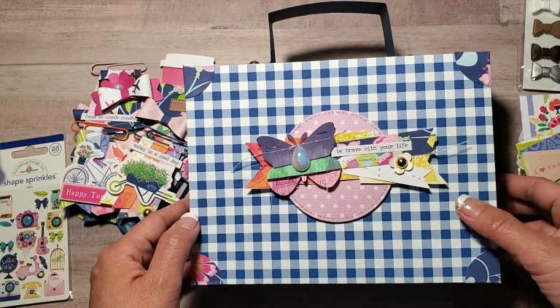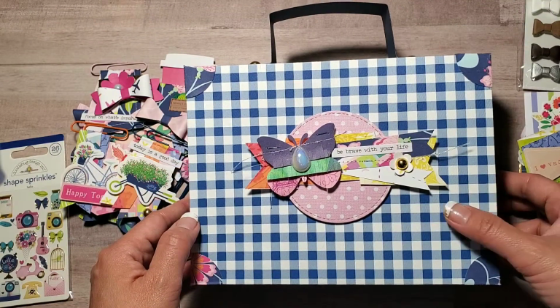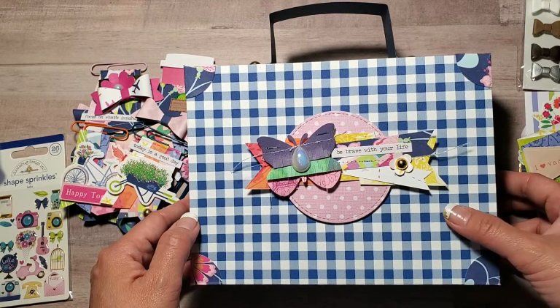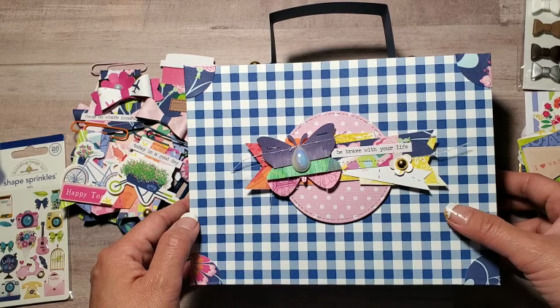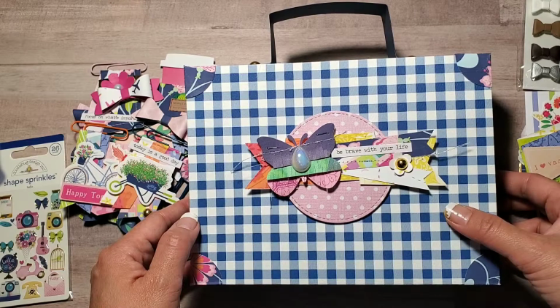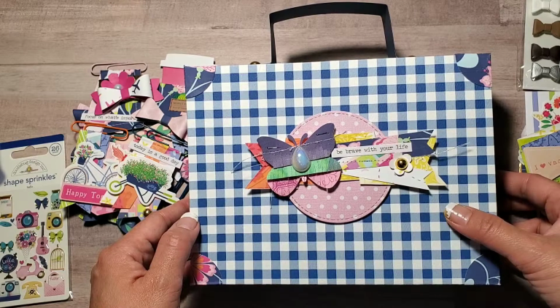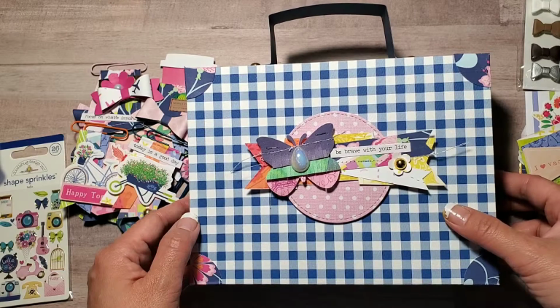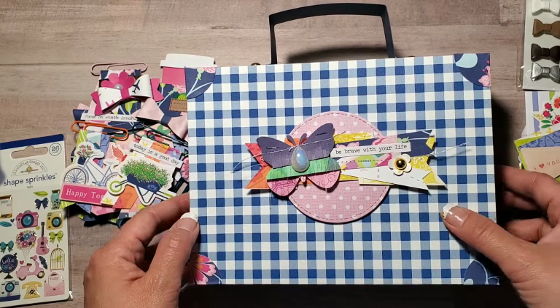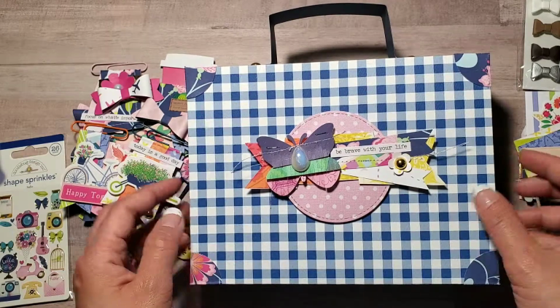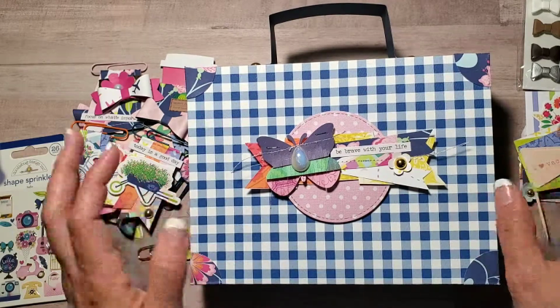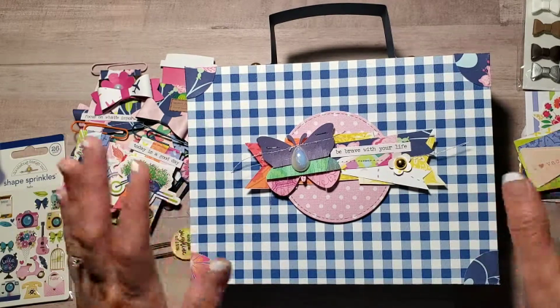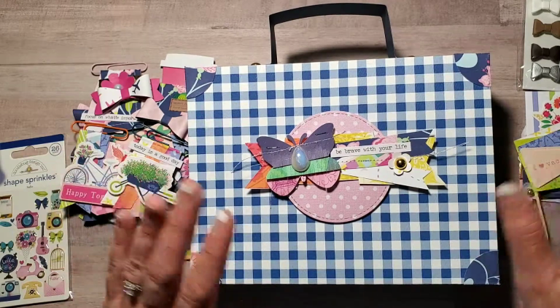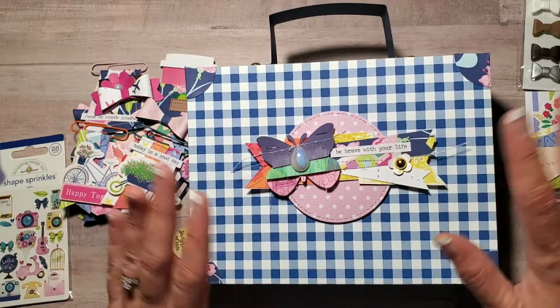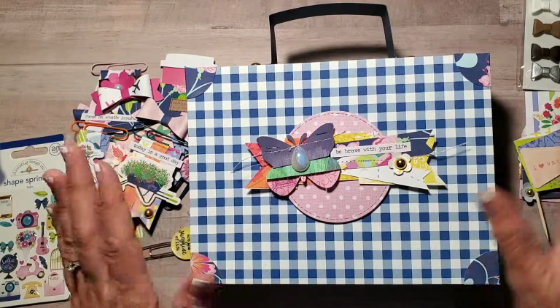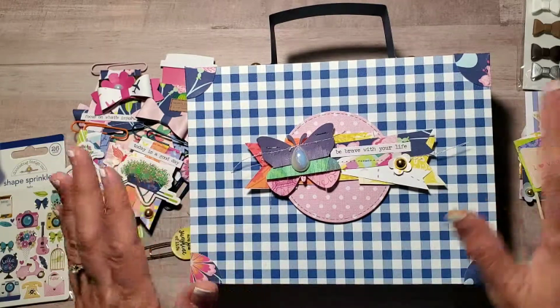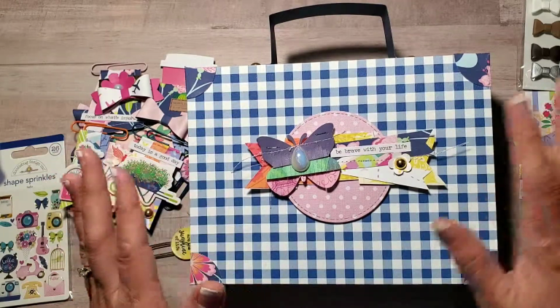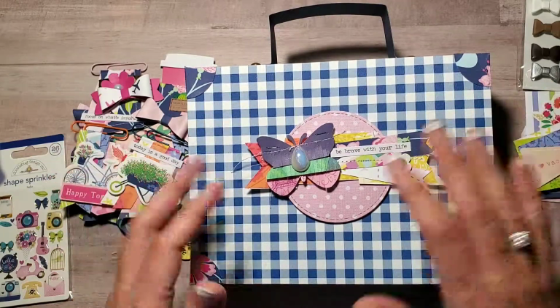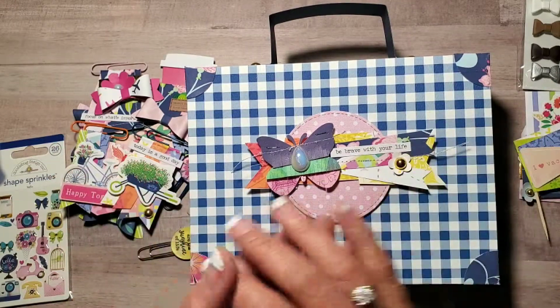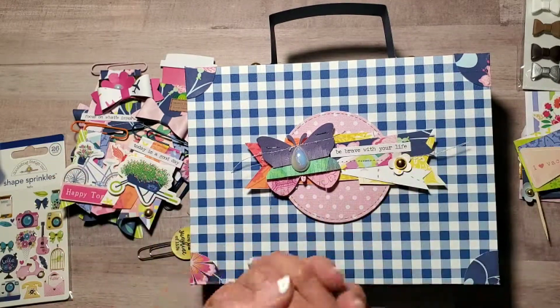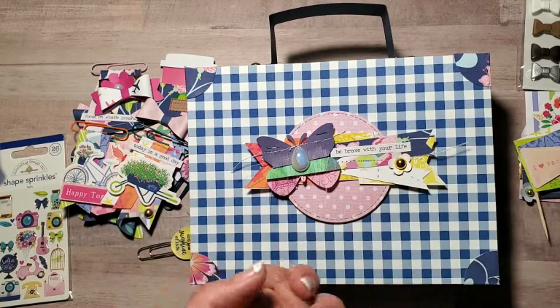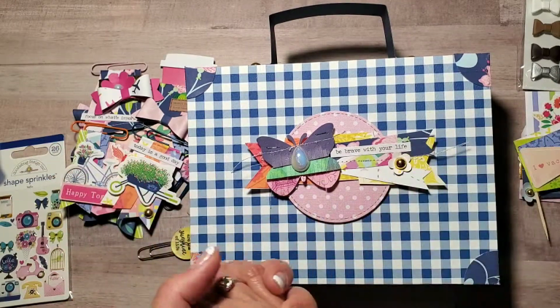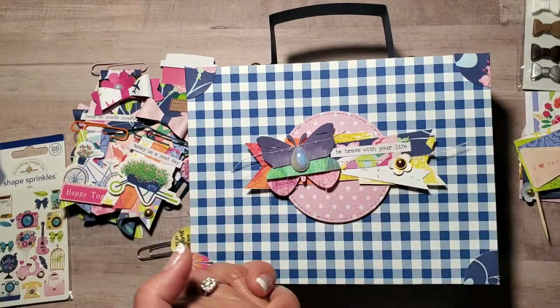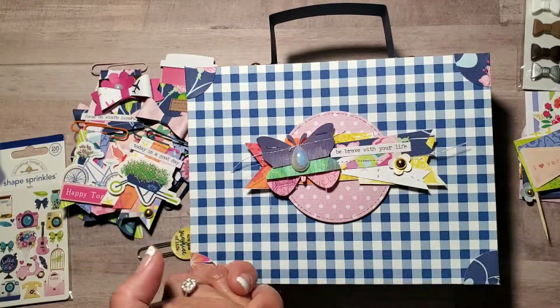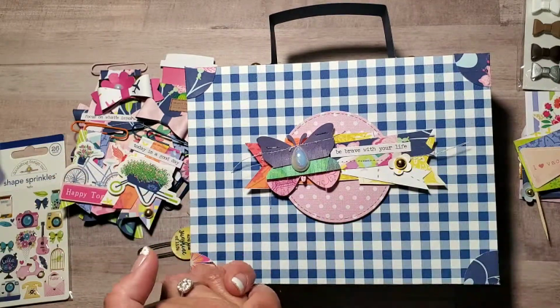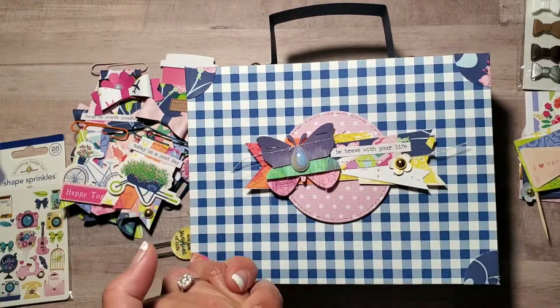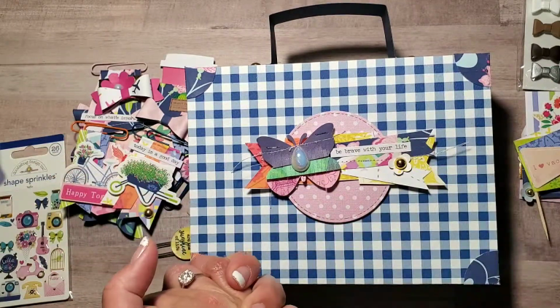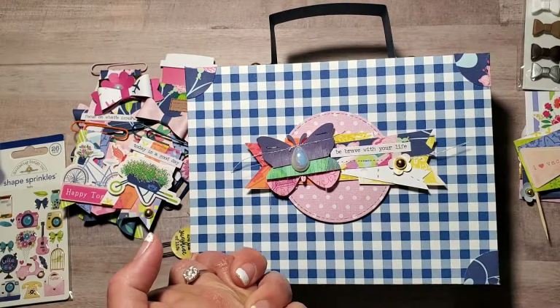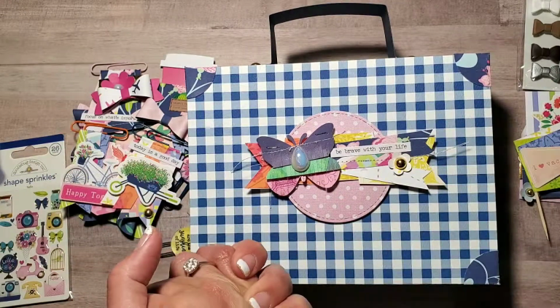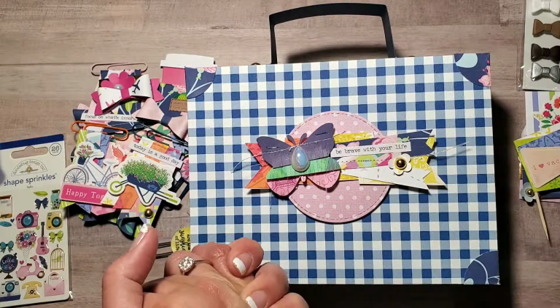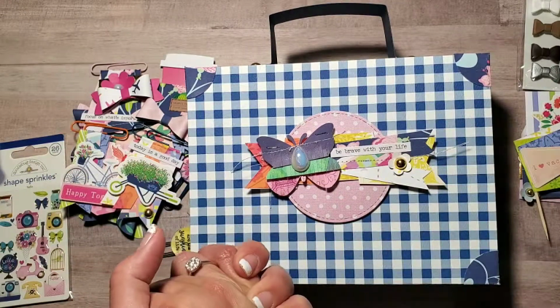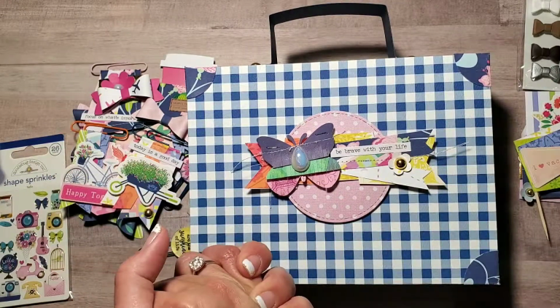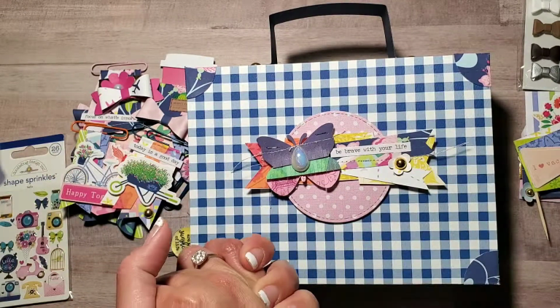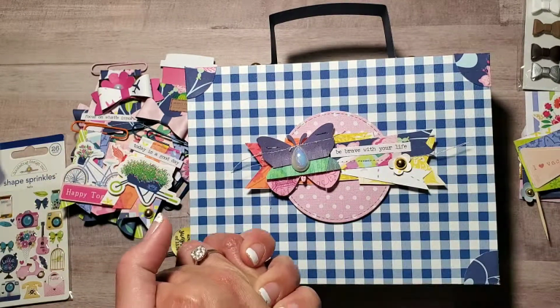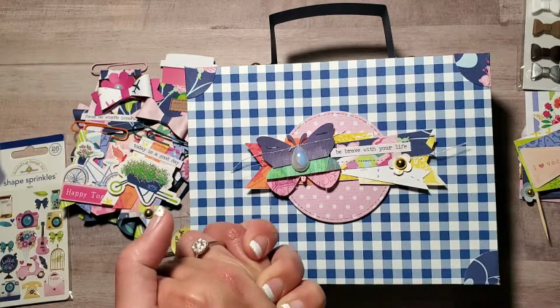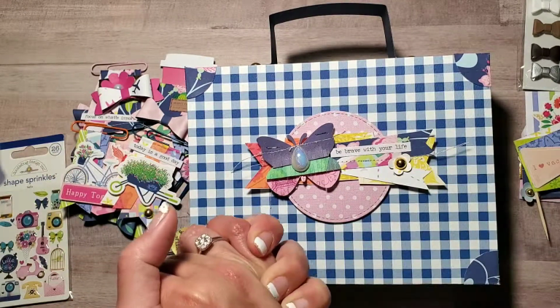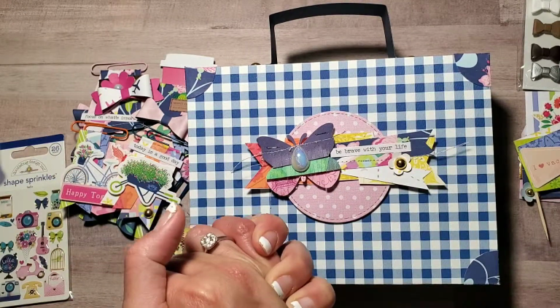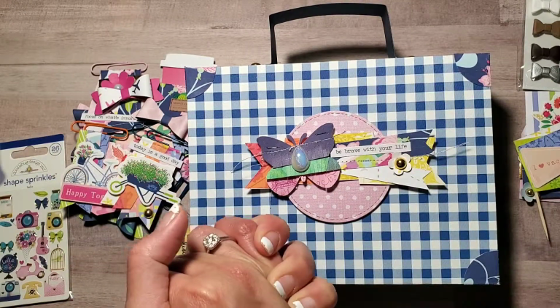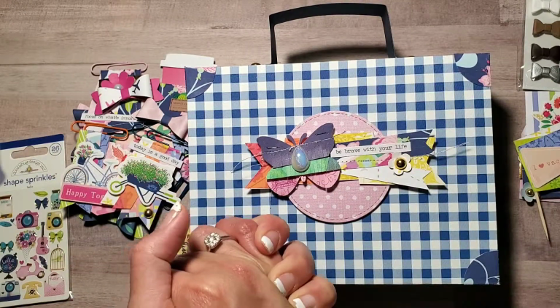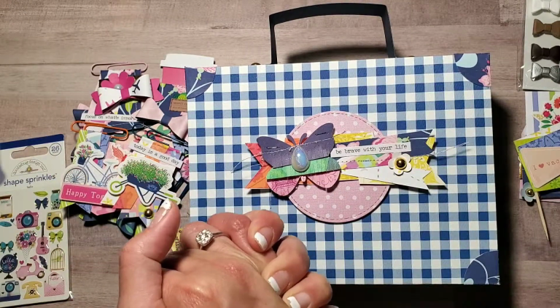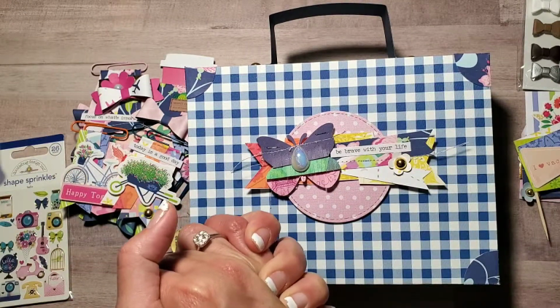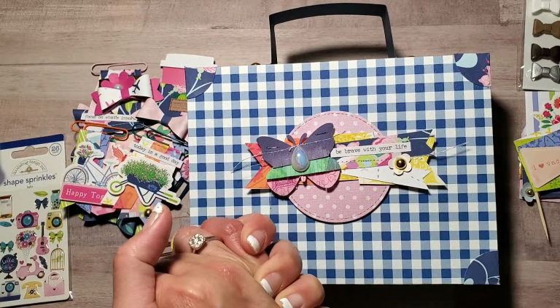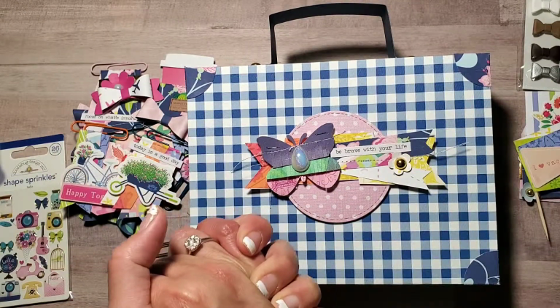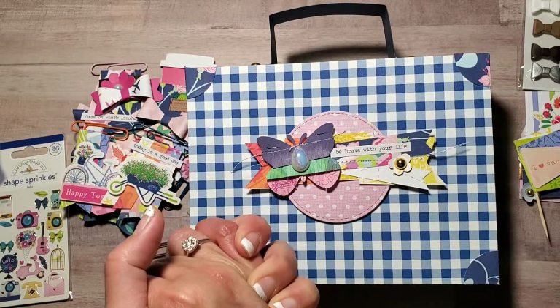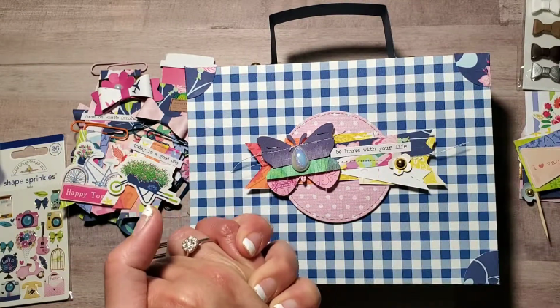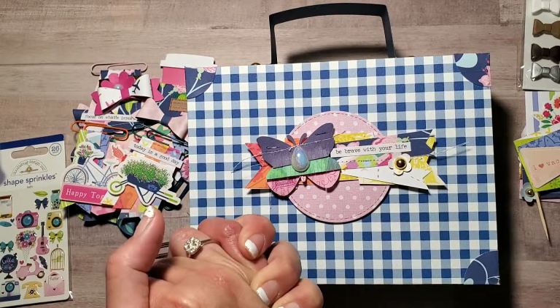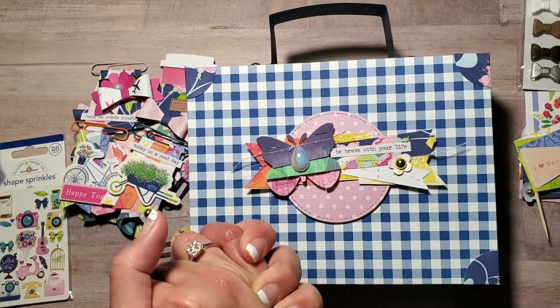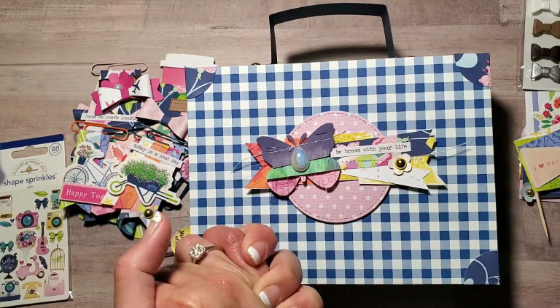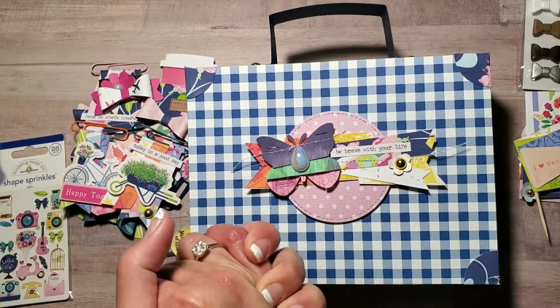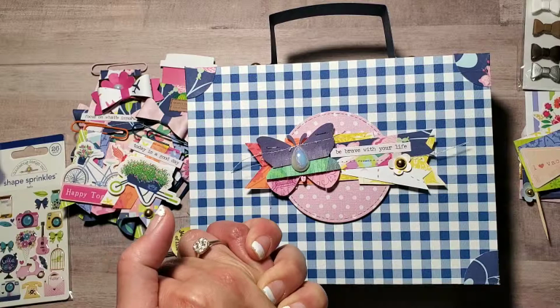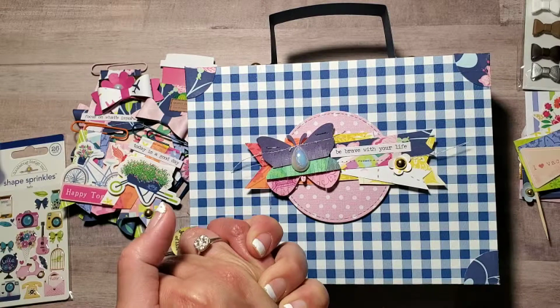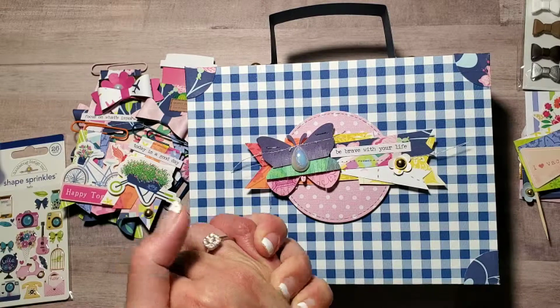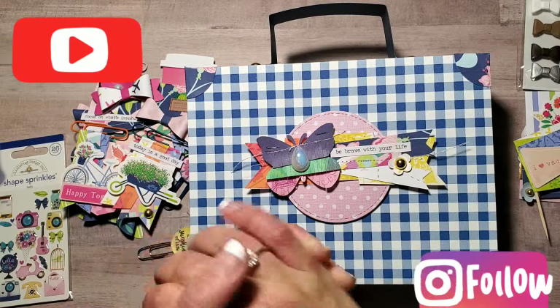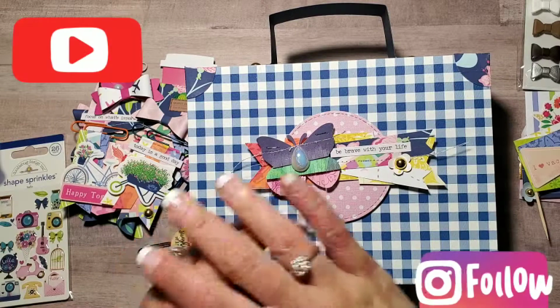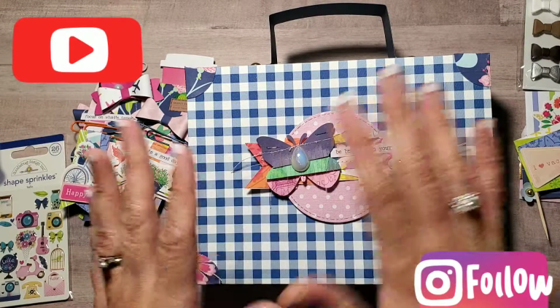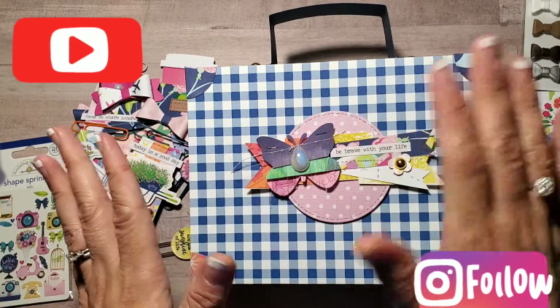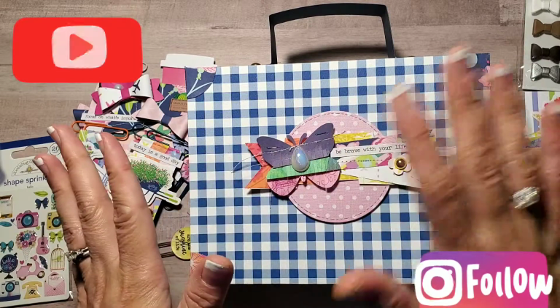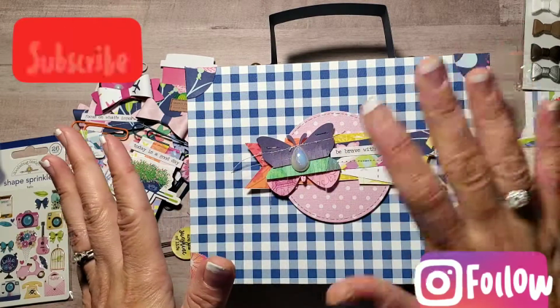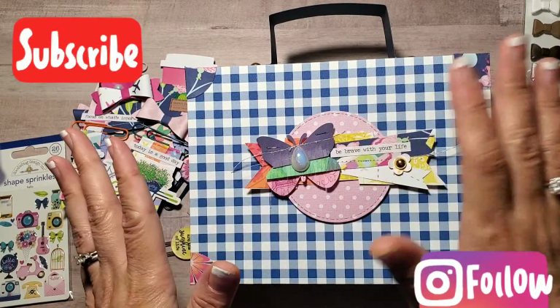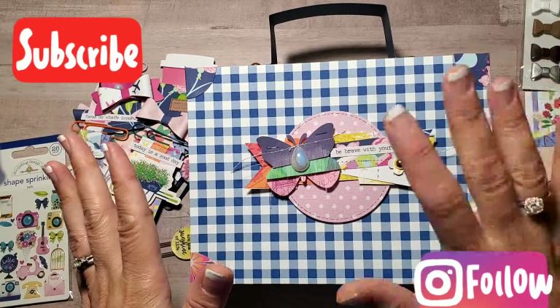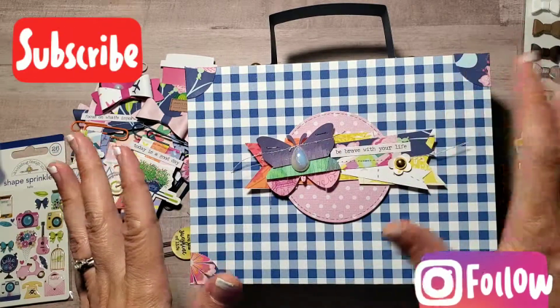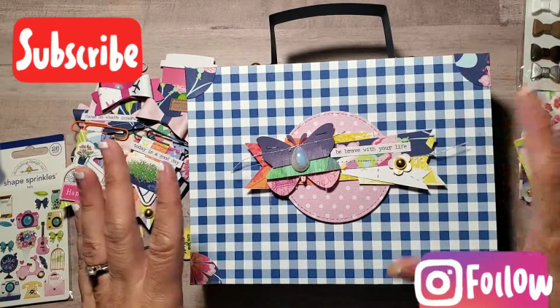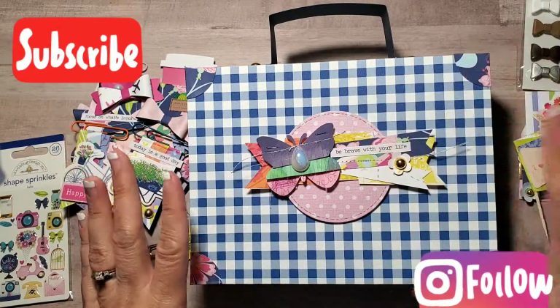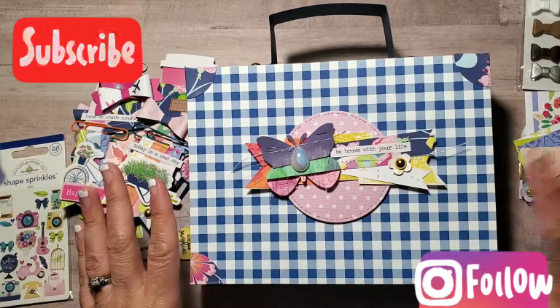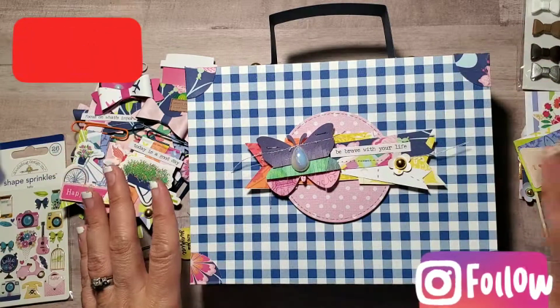This is the front part. I hope you like it — I hope it inspires you to use your stash. Have a crafty day, bye!